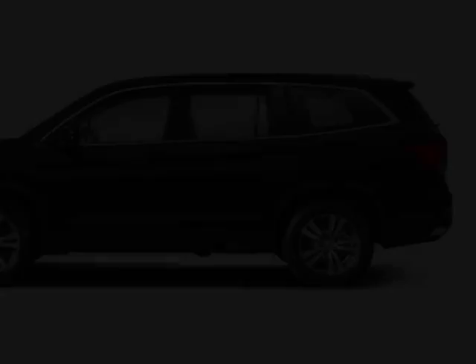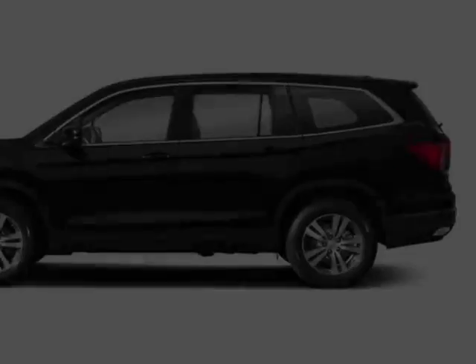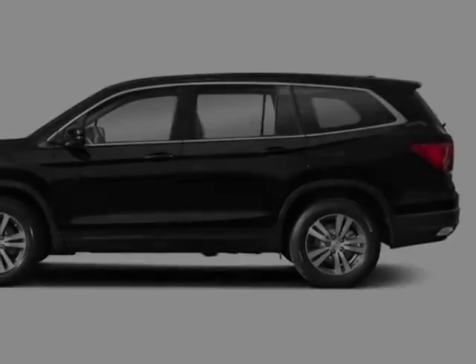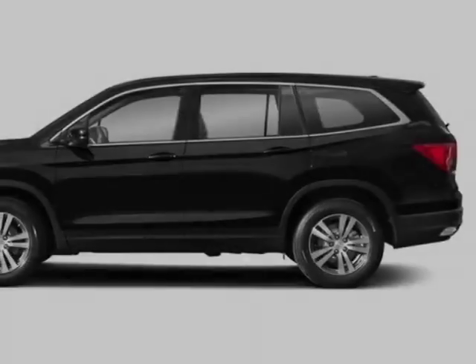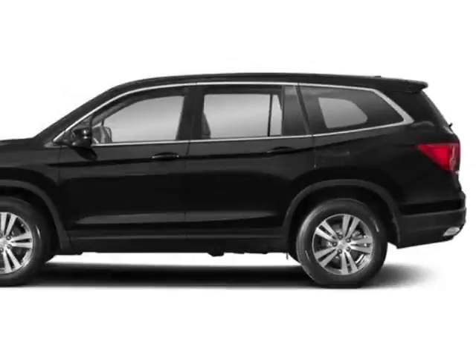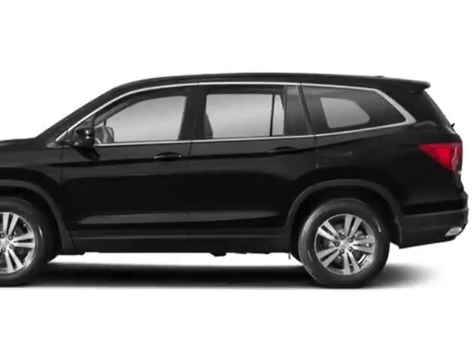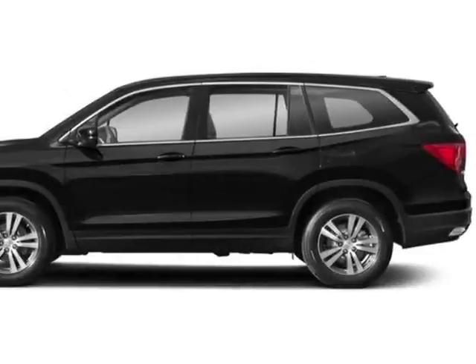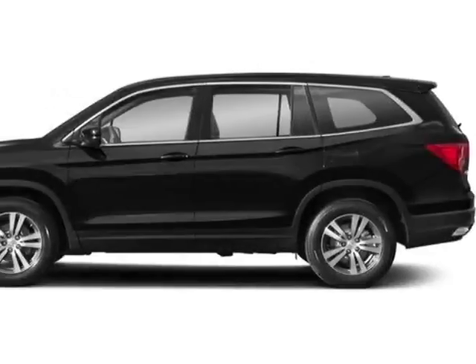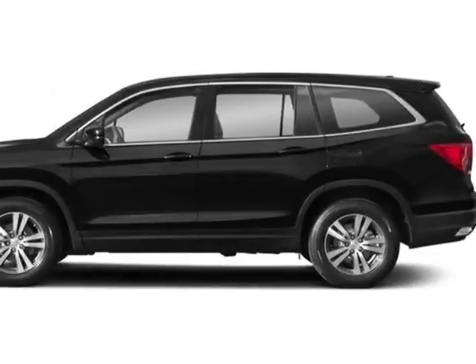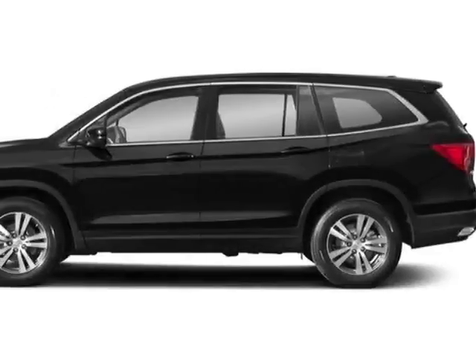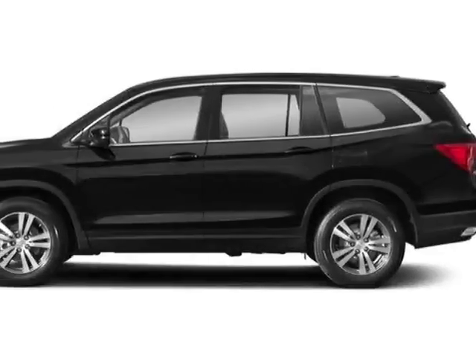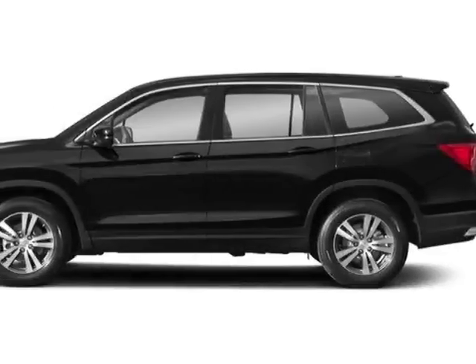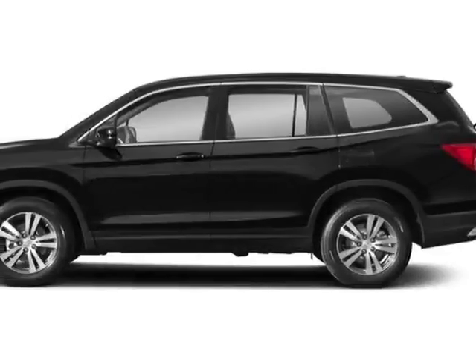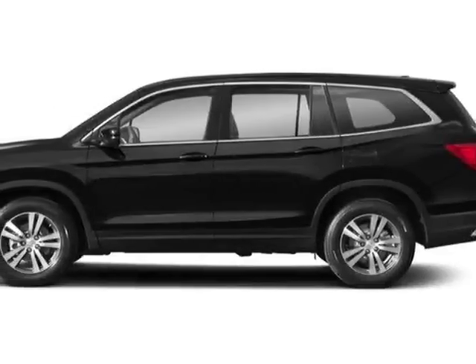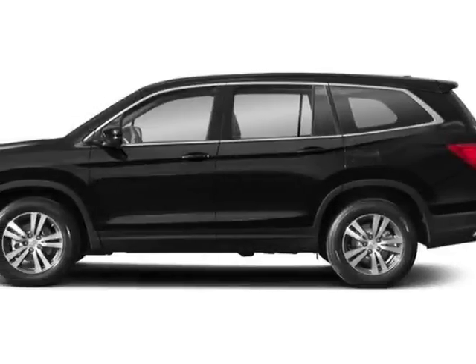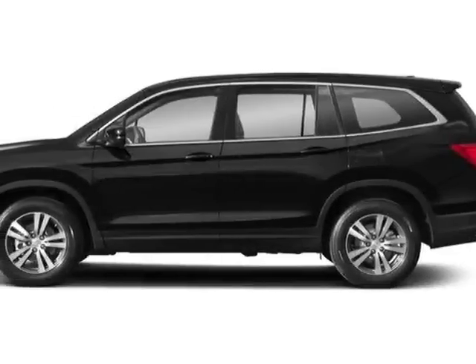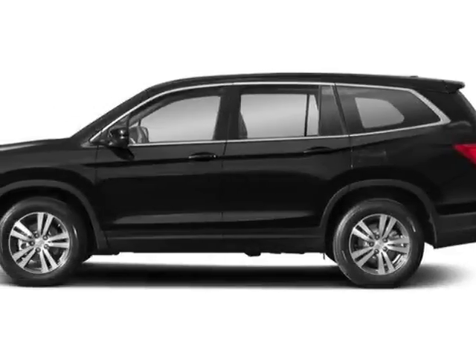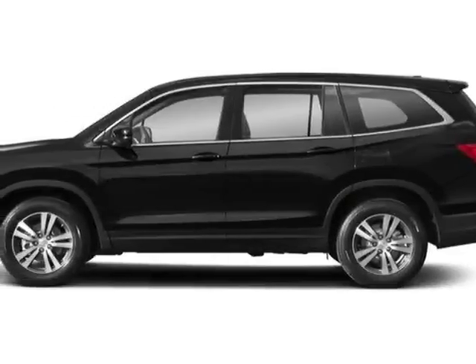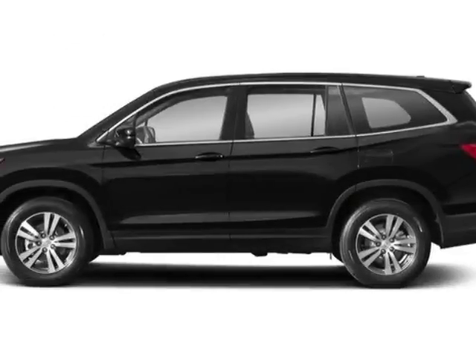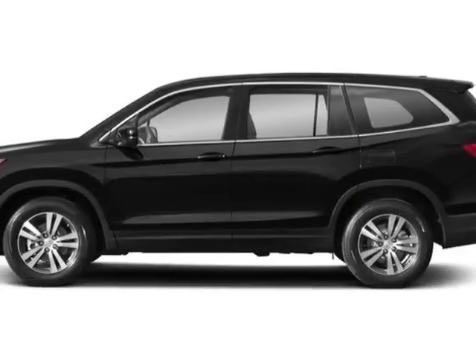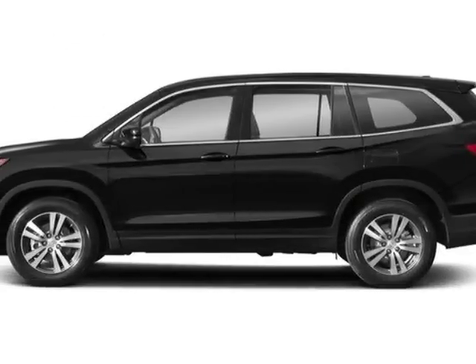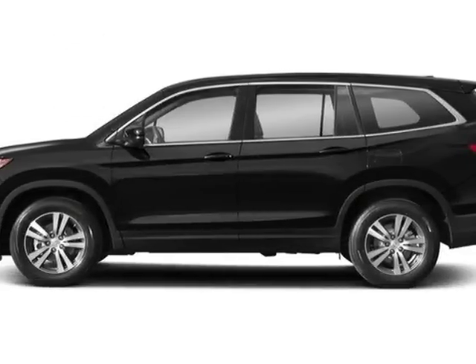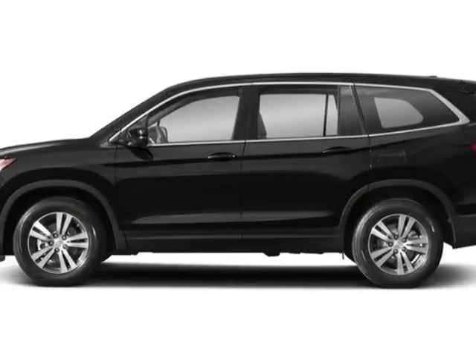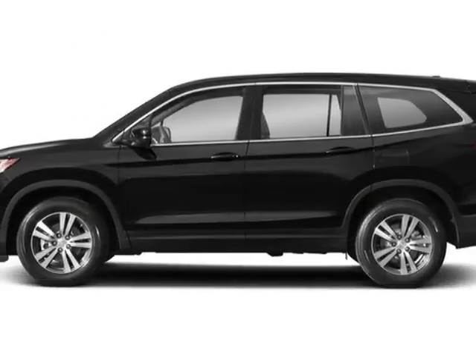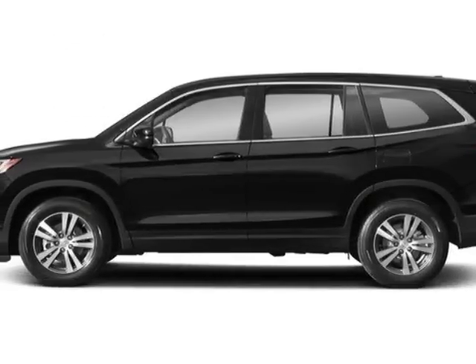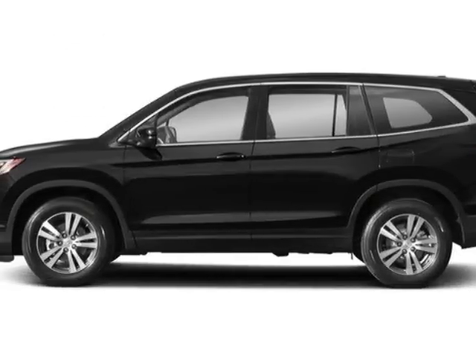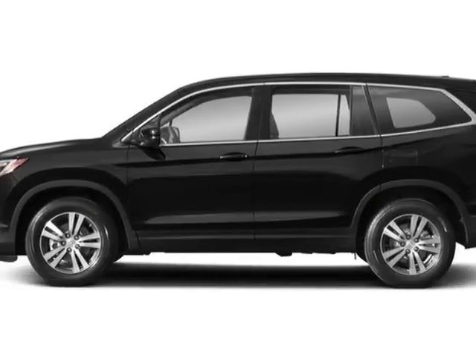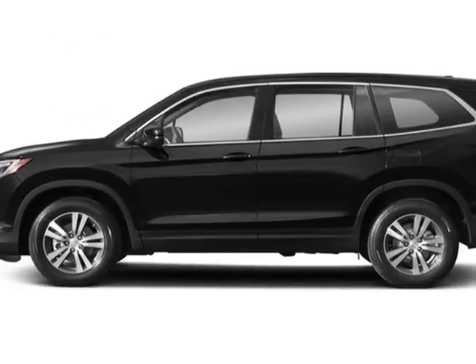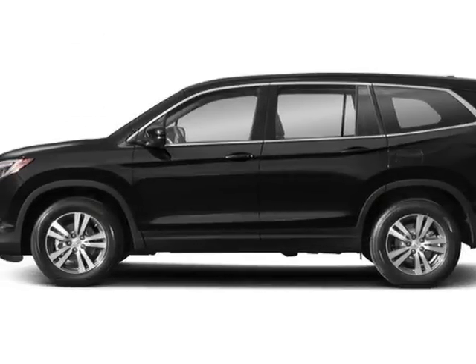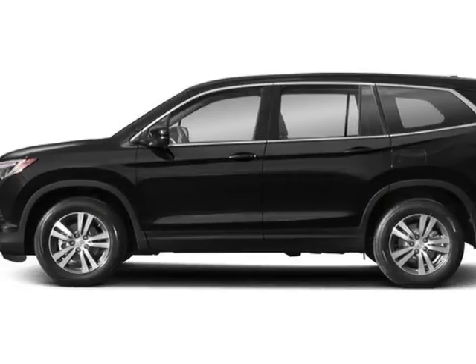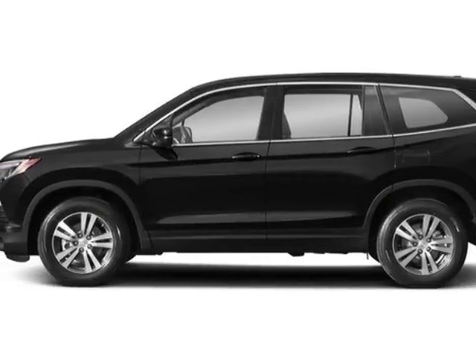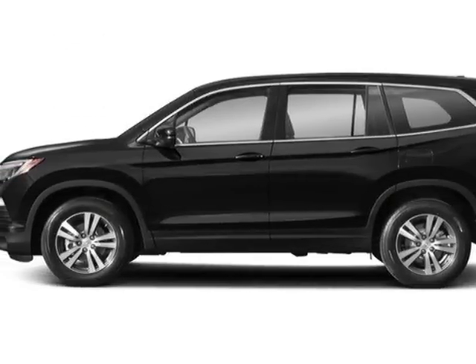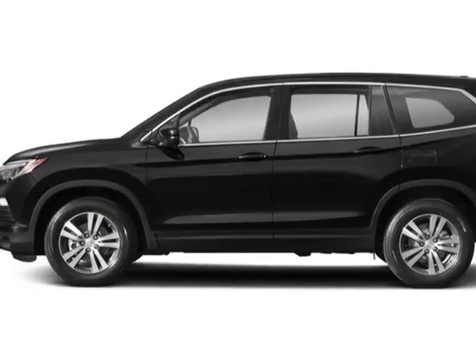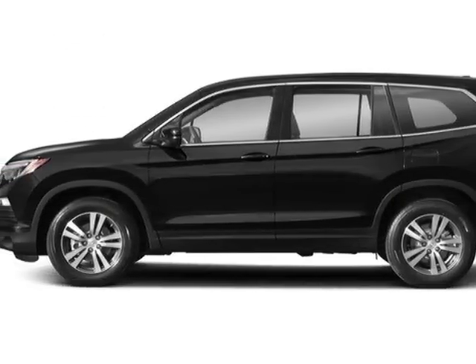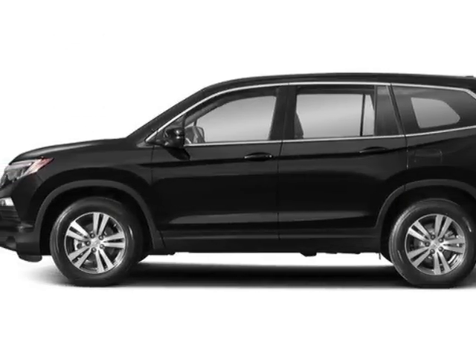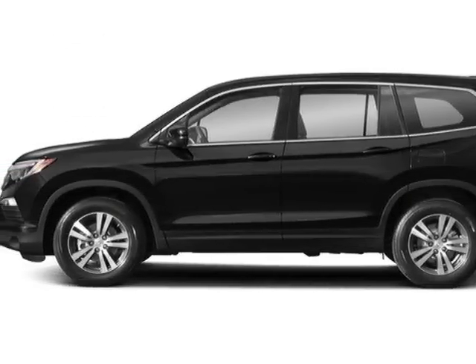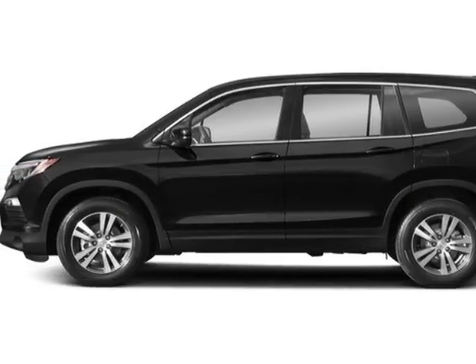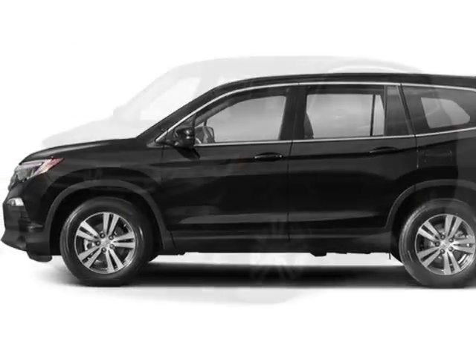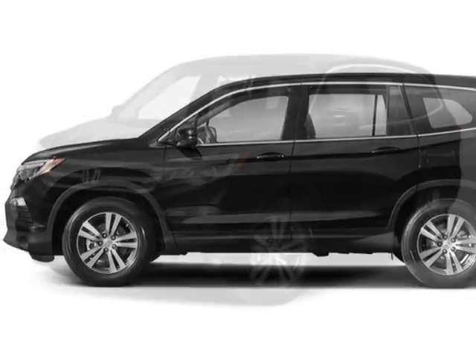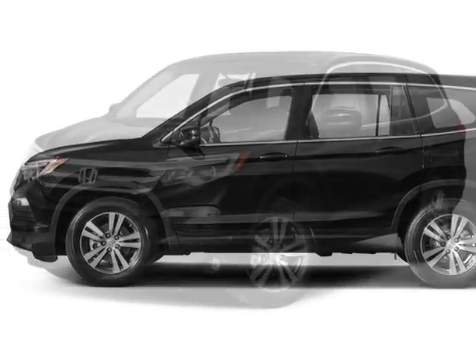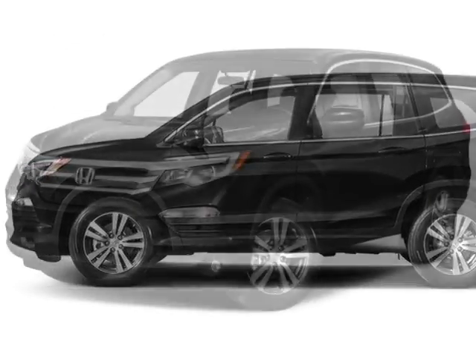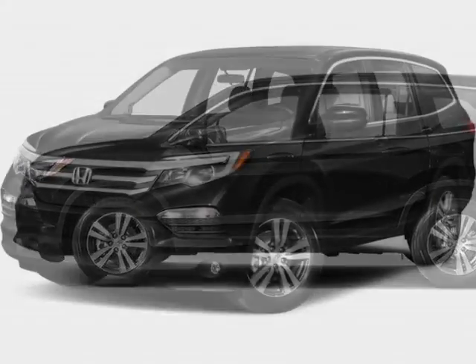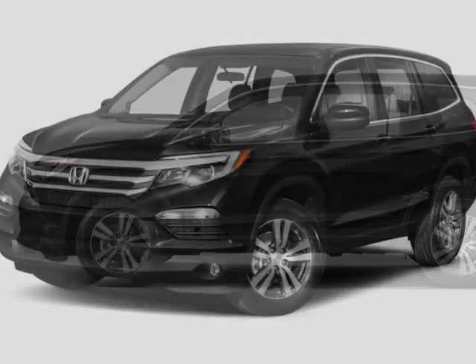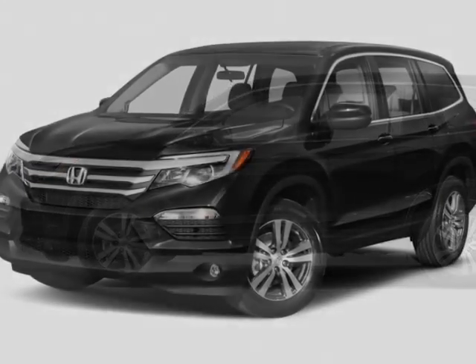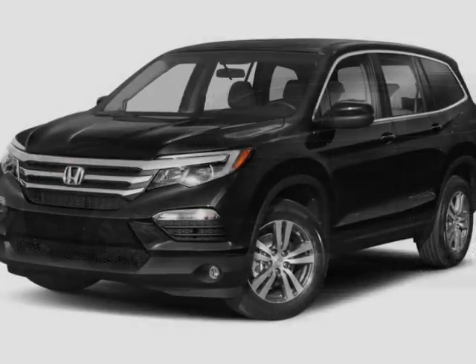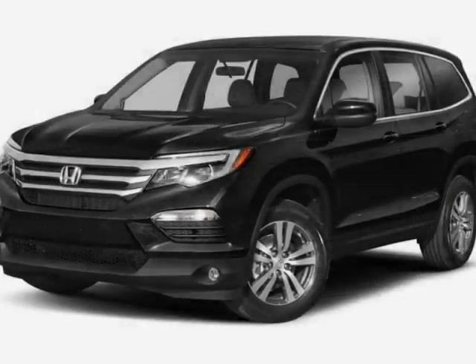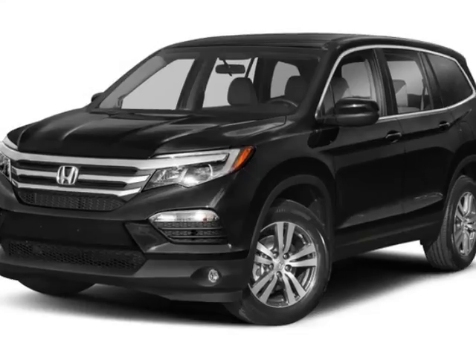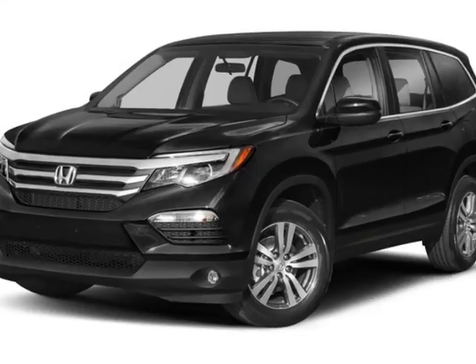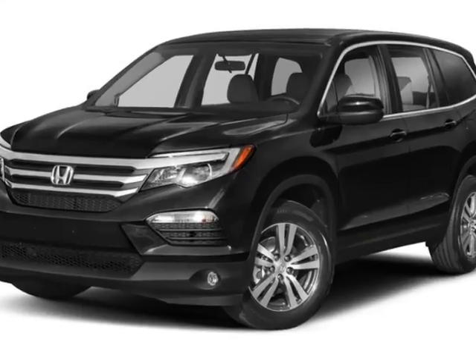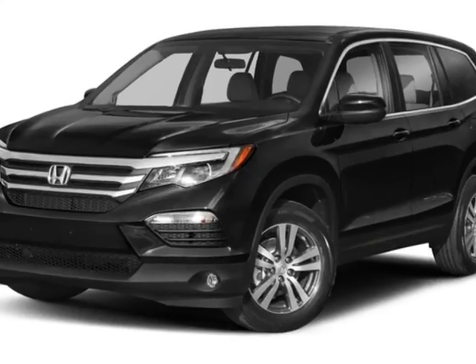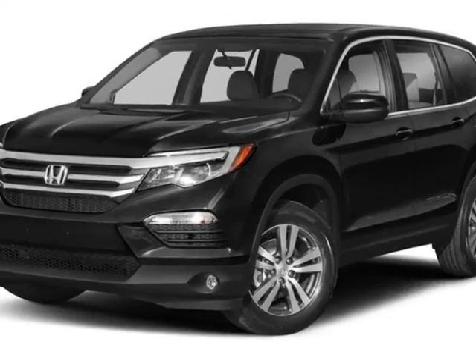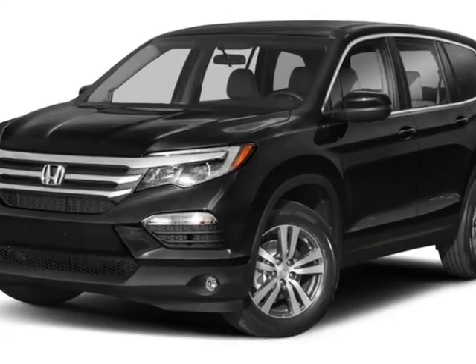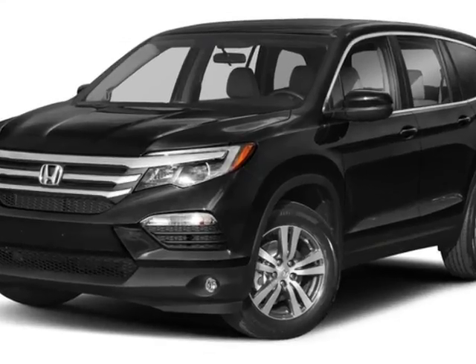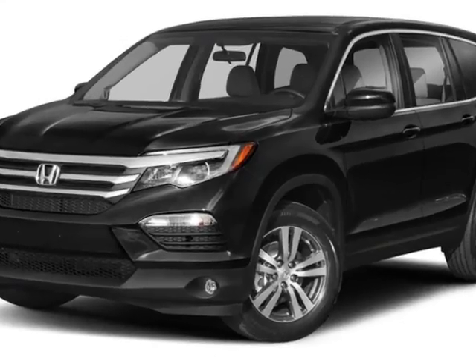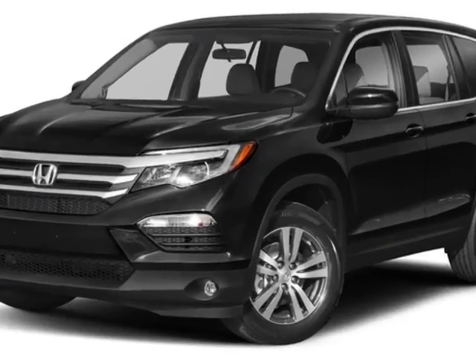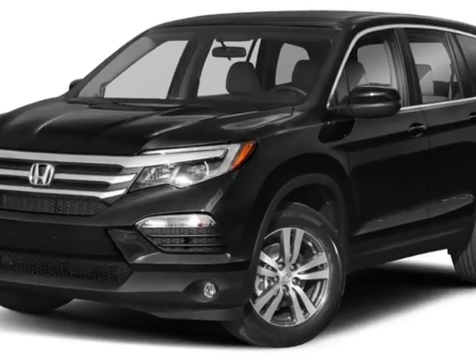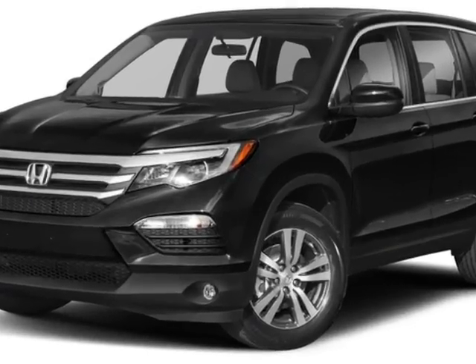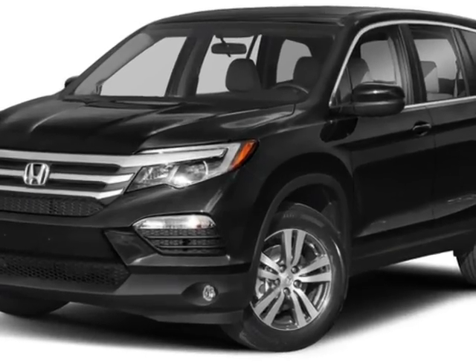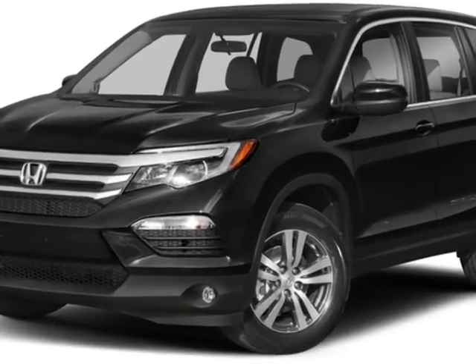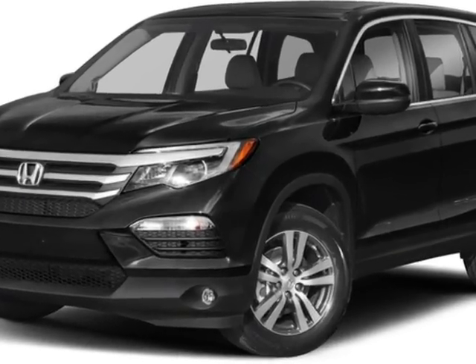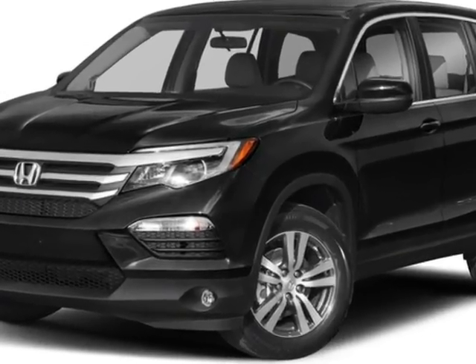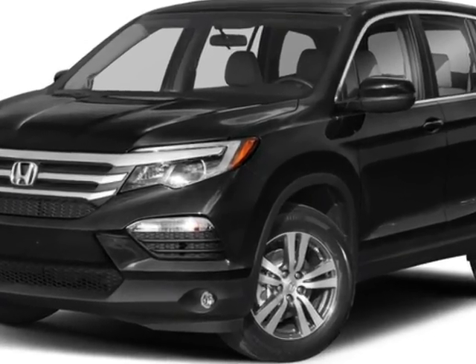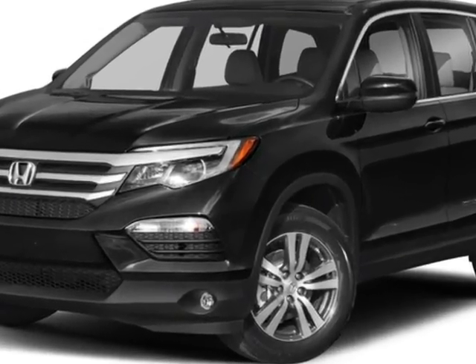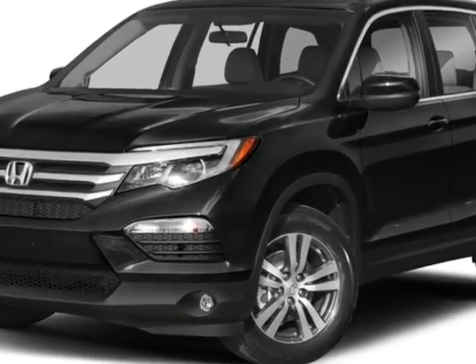Check out this new 2018 Honda Pilot. For your protection, this vehicle has a full factory warranty.